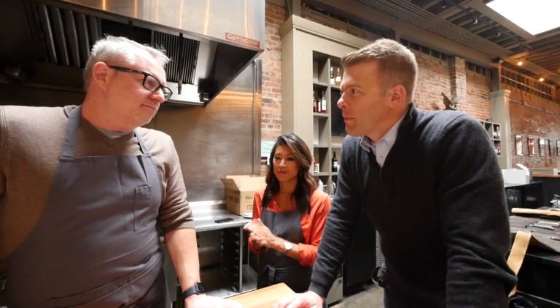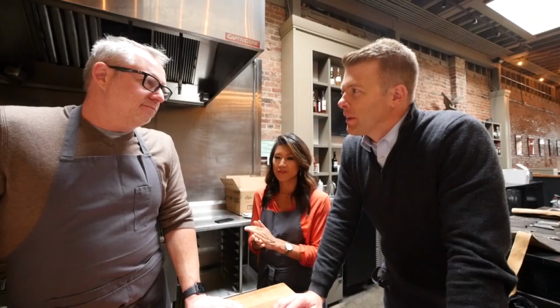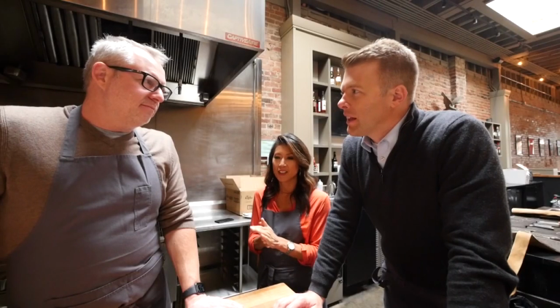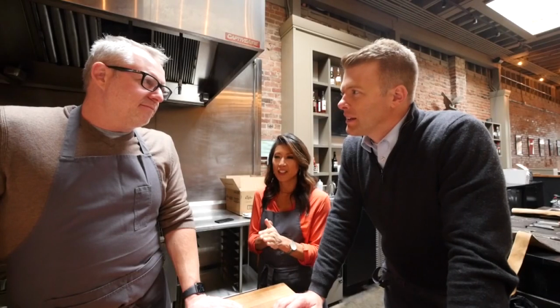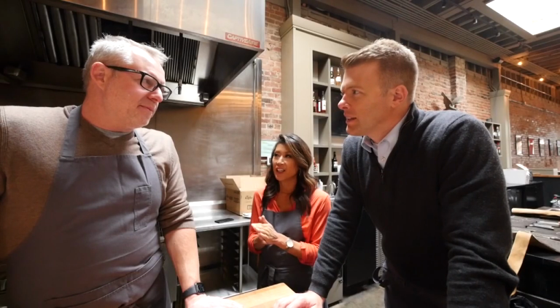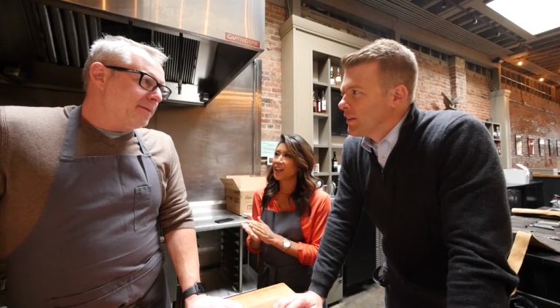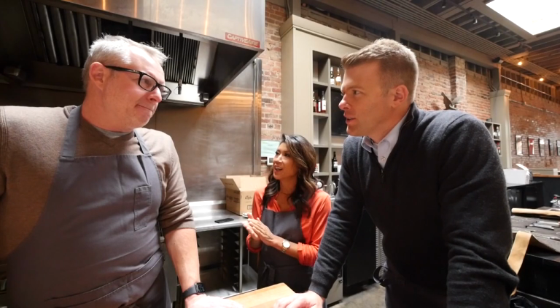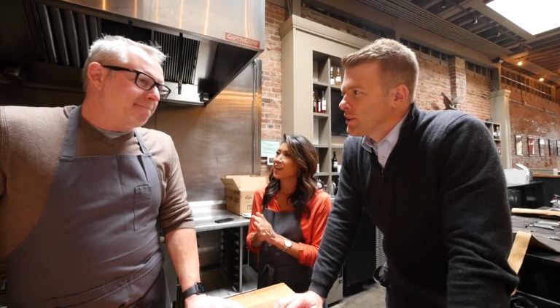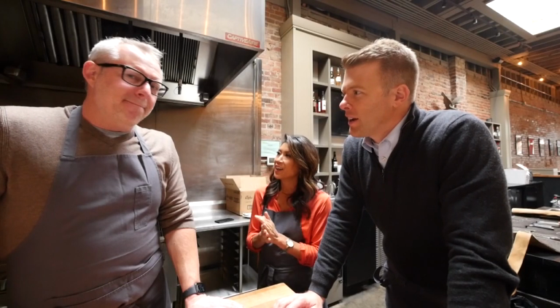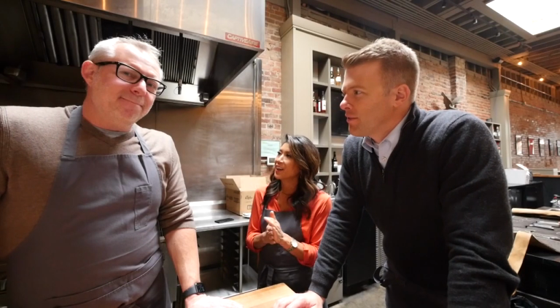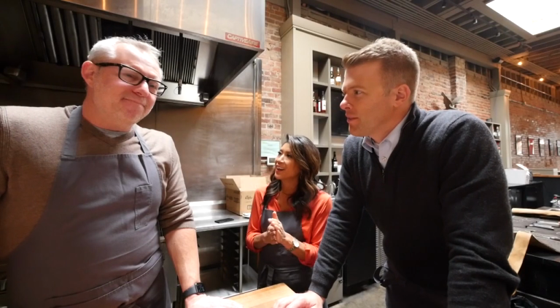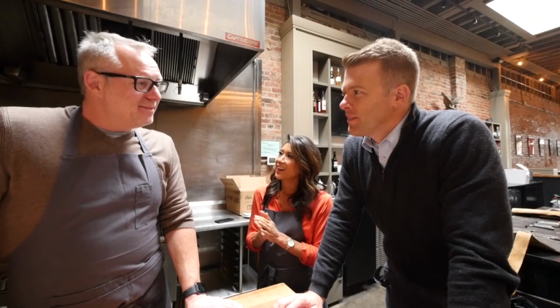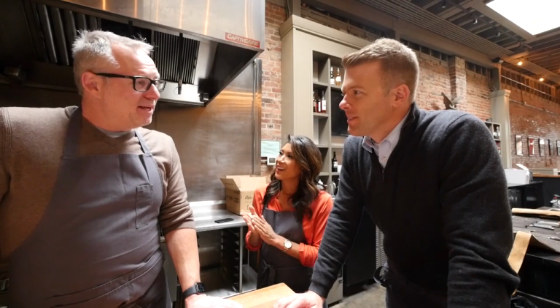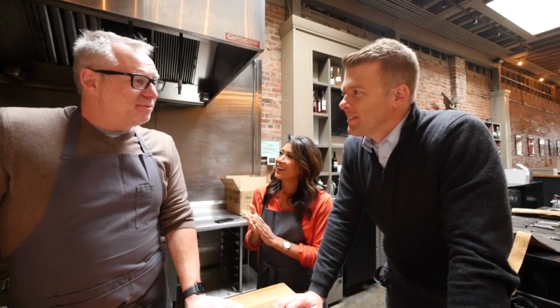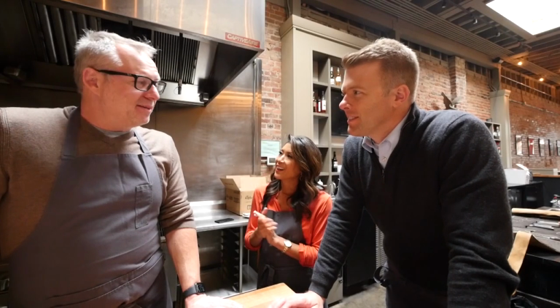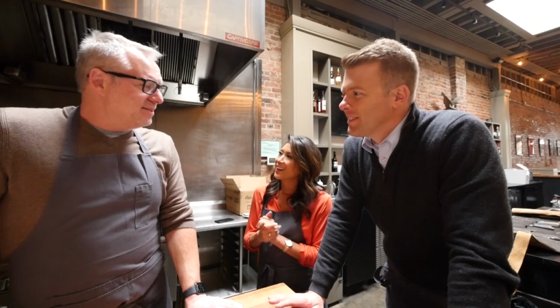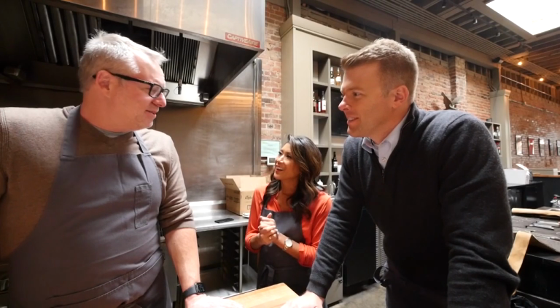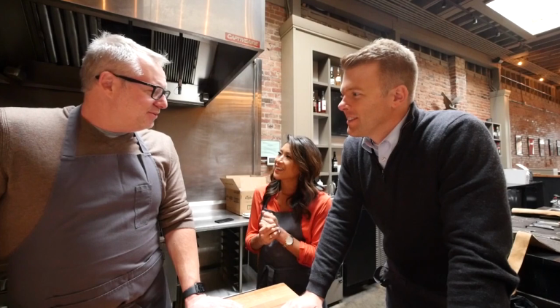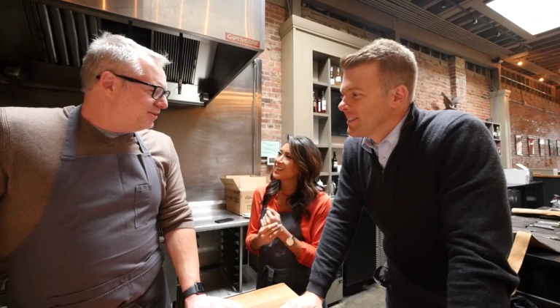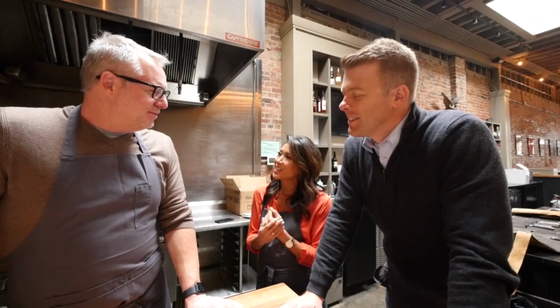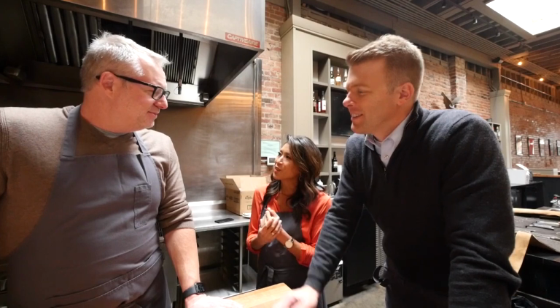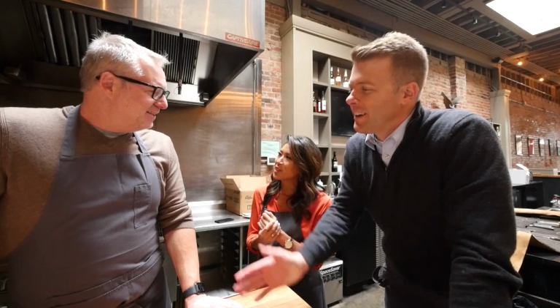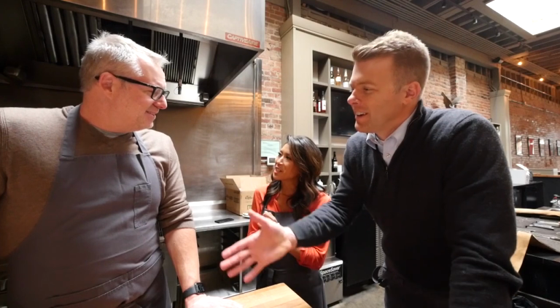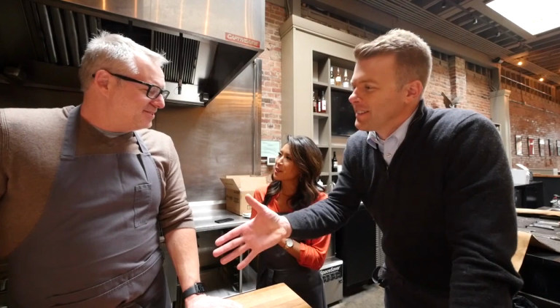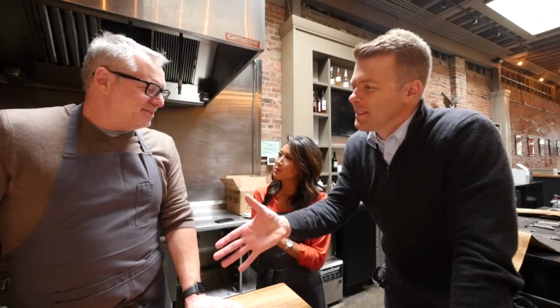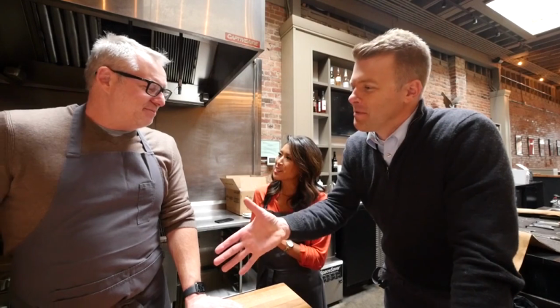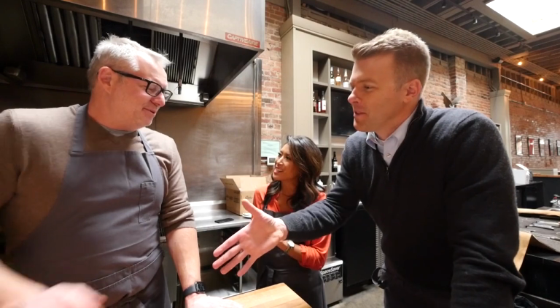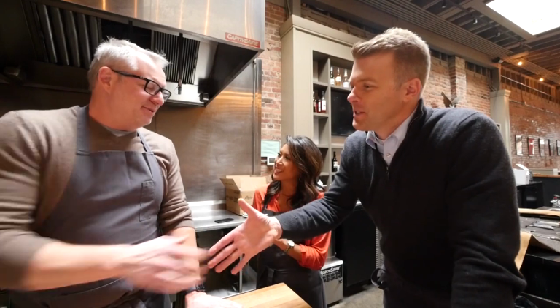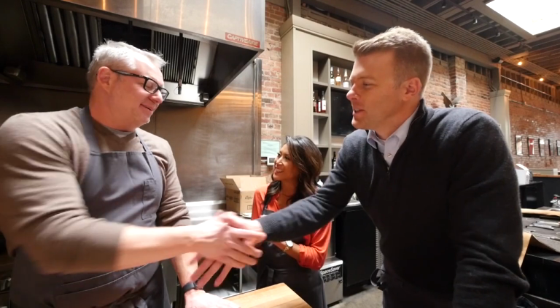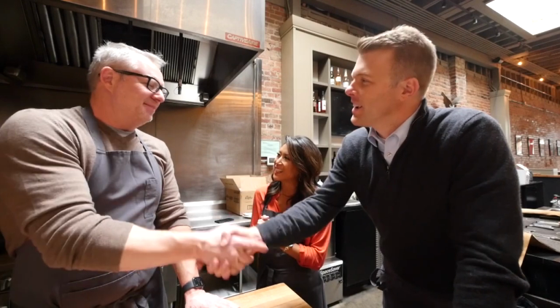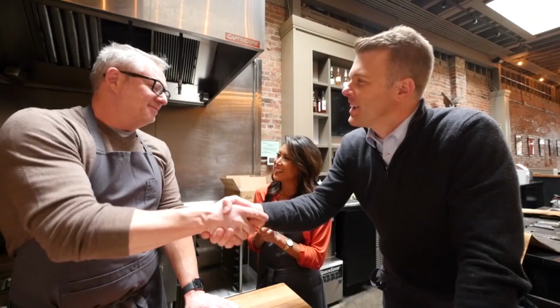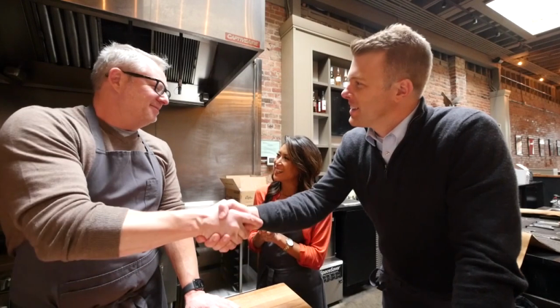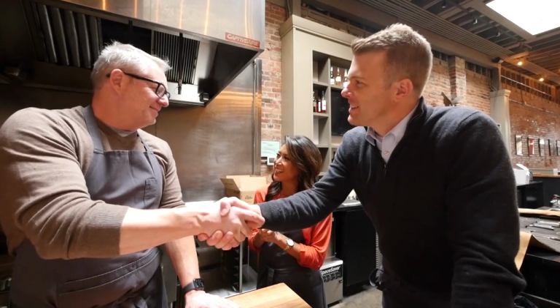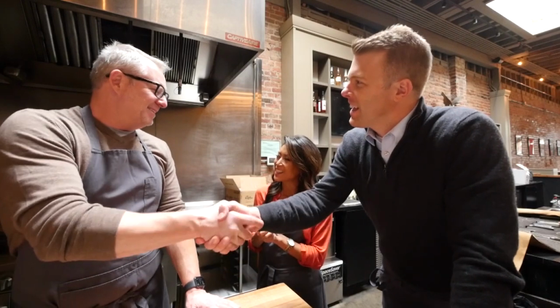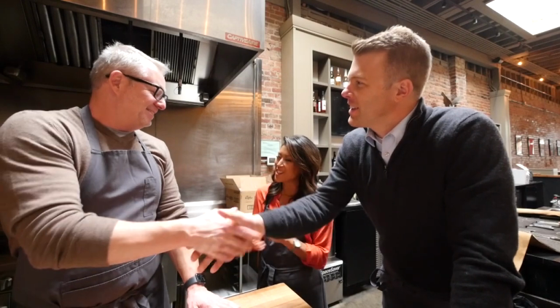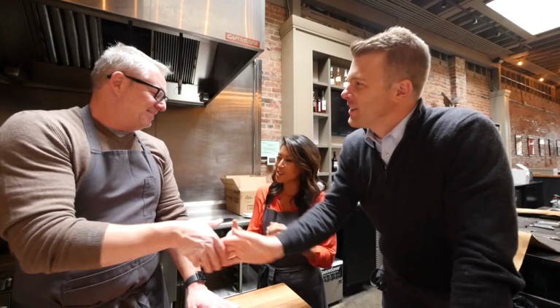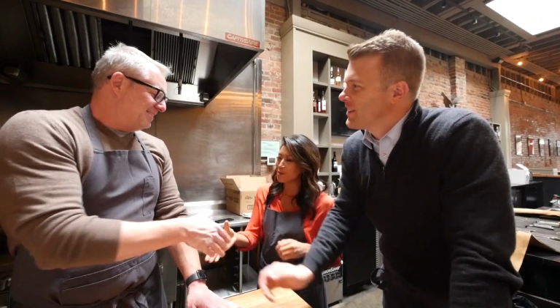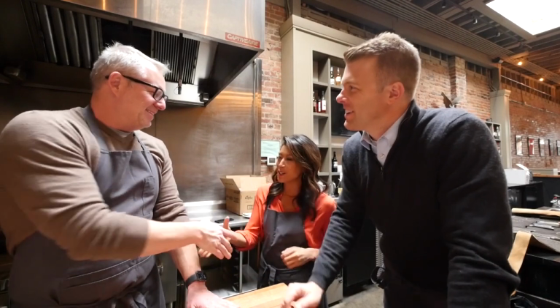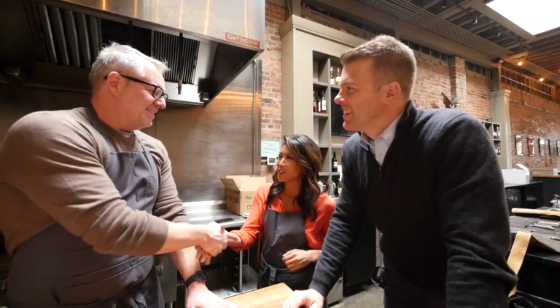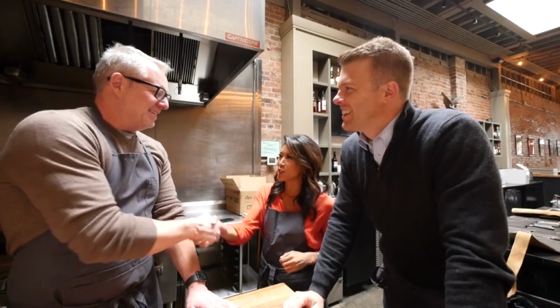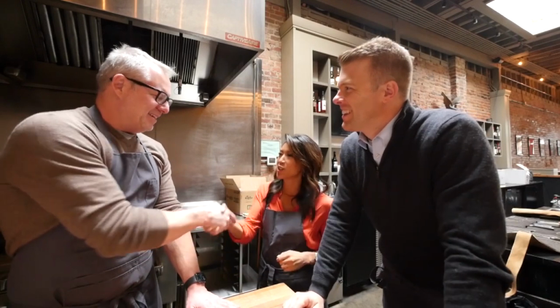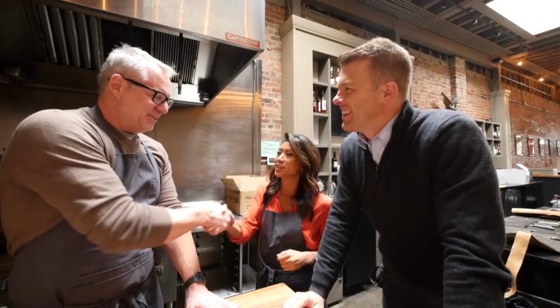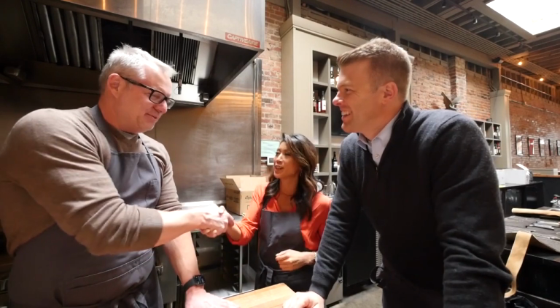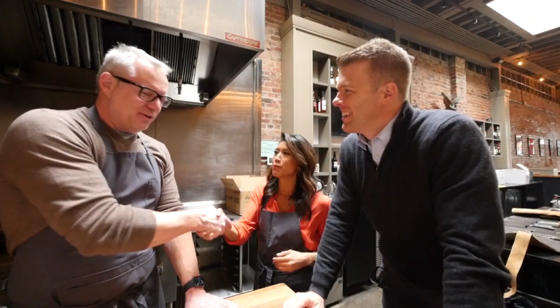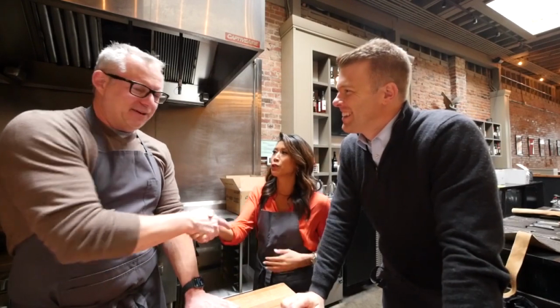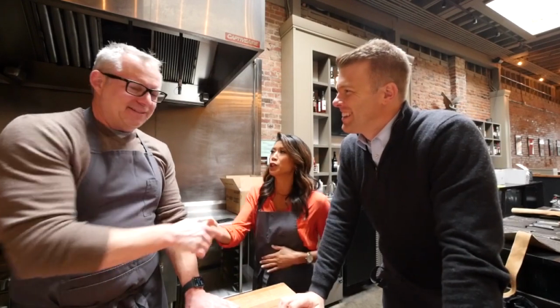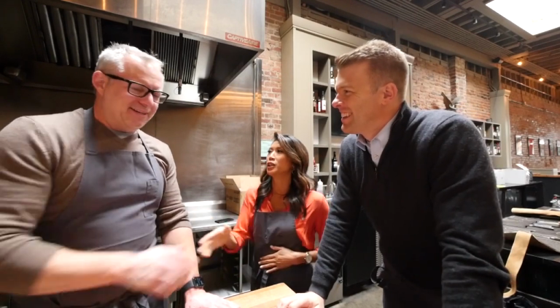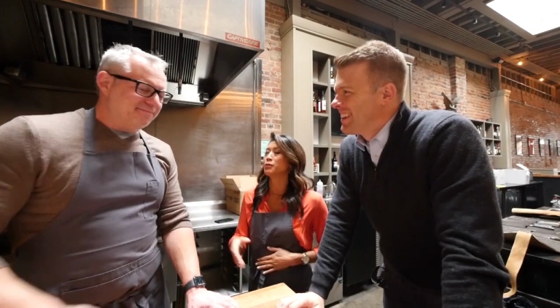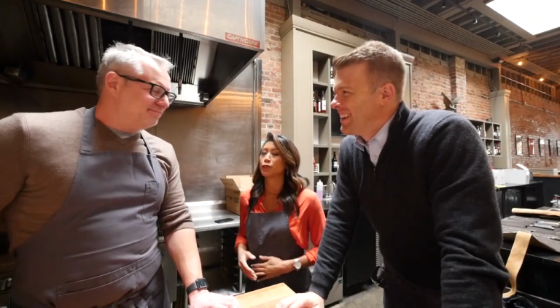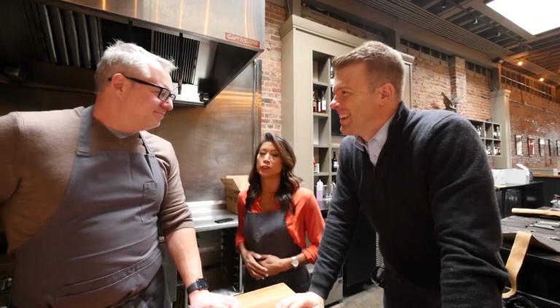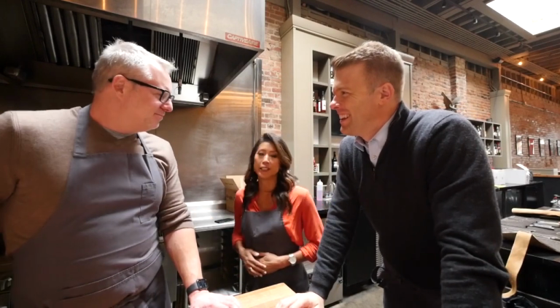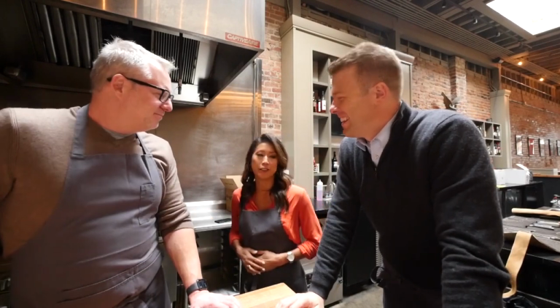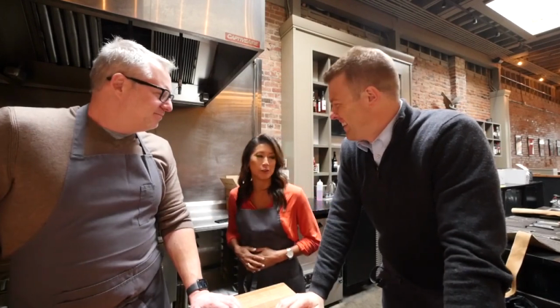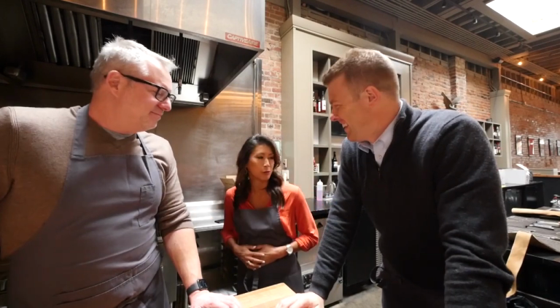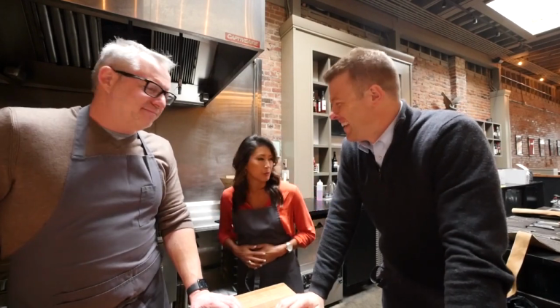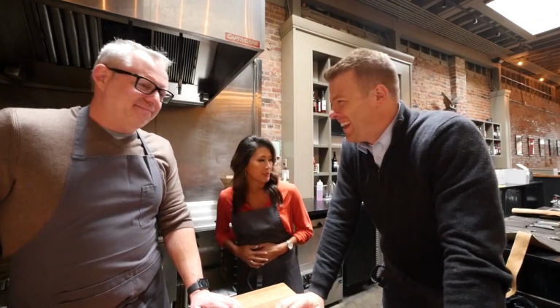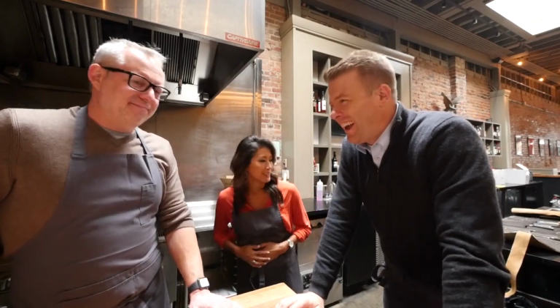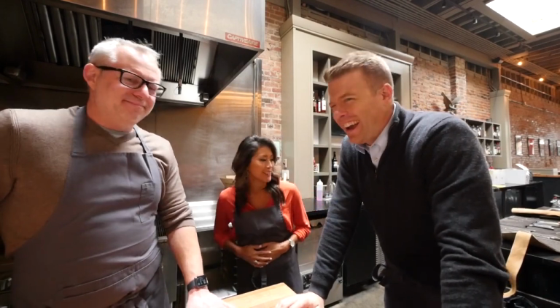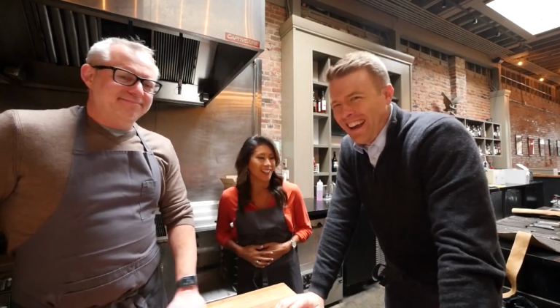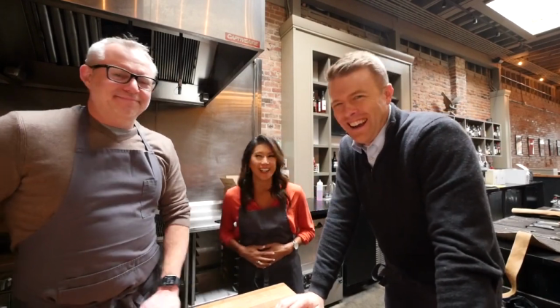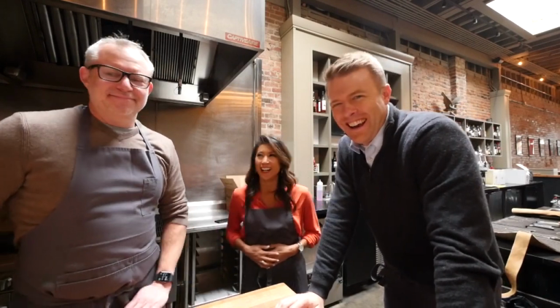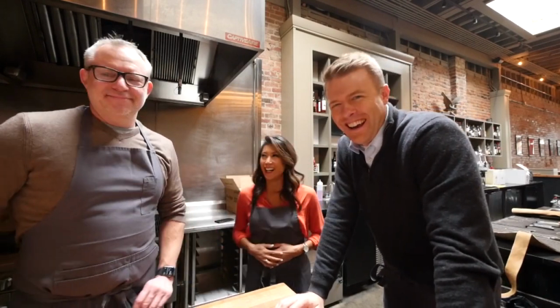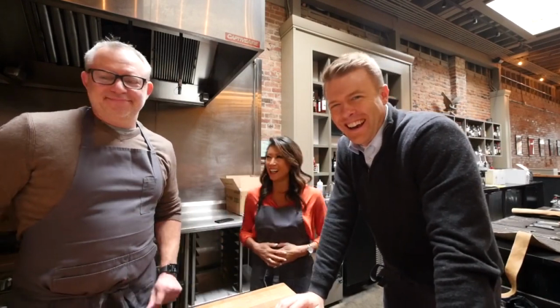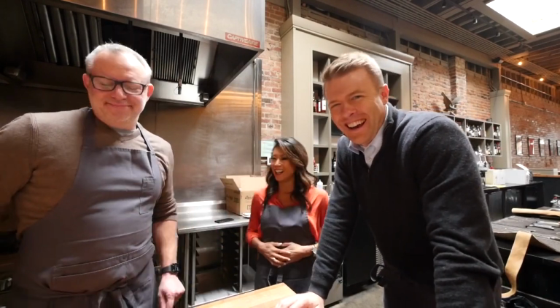Happy Thanksgiving, Chef. Happy Thanksgiving to you — thanks for all the tips. Thanks so much. I'm full now. Happy Thanksgiving!